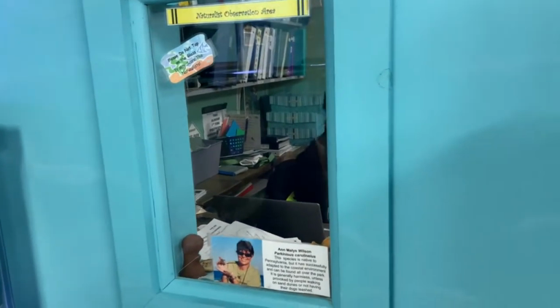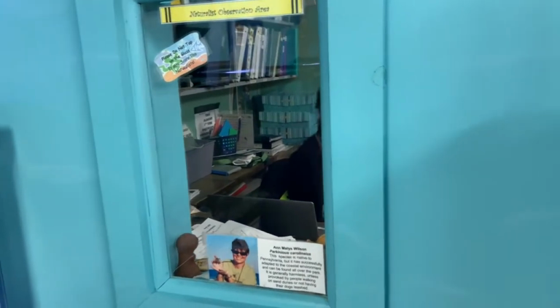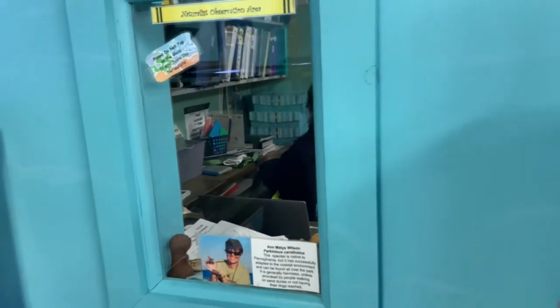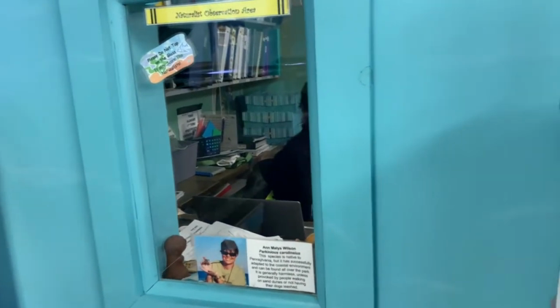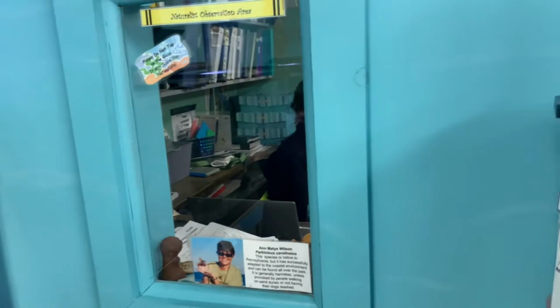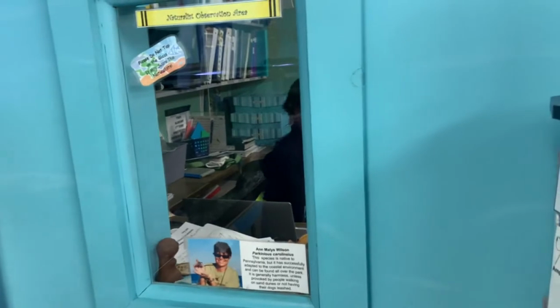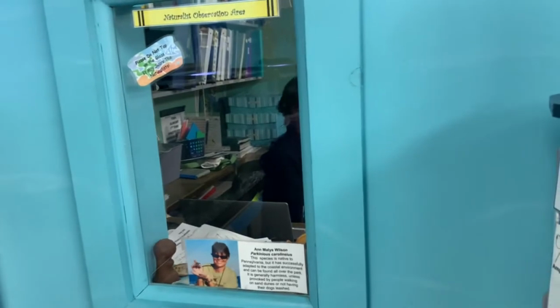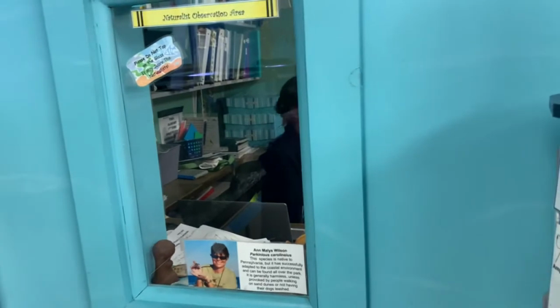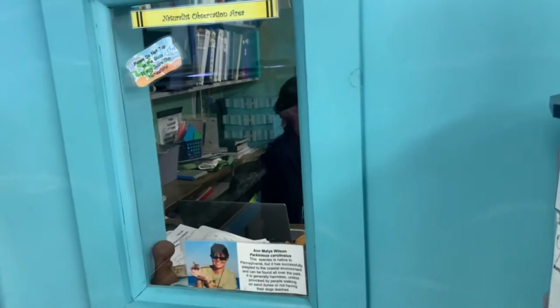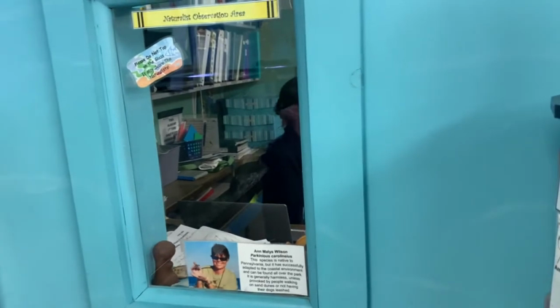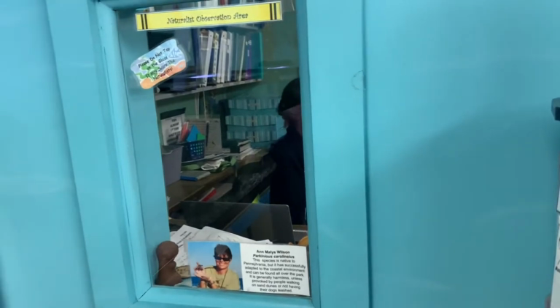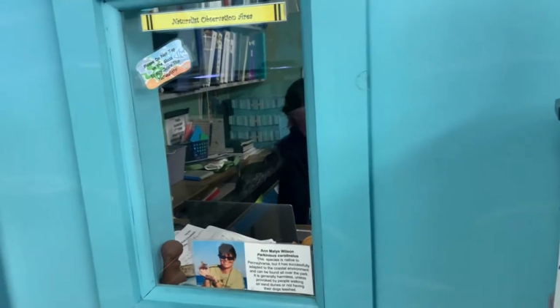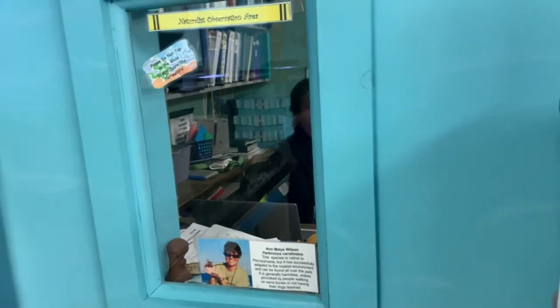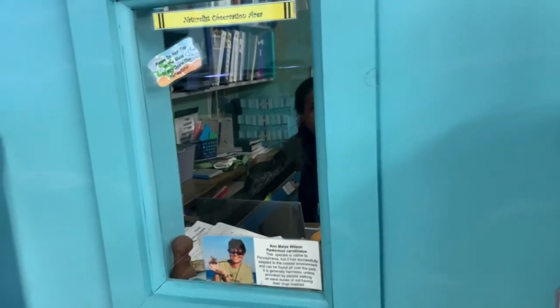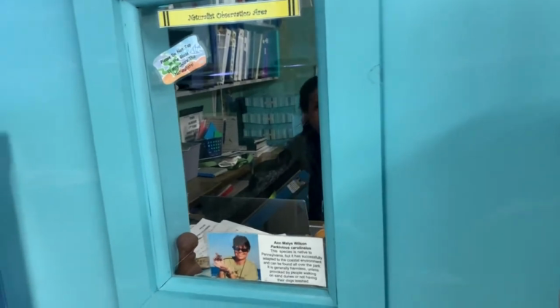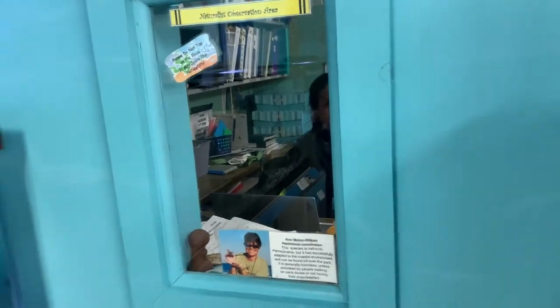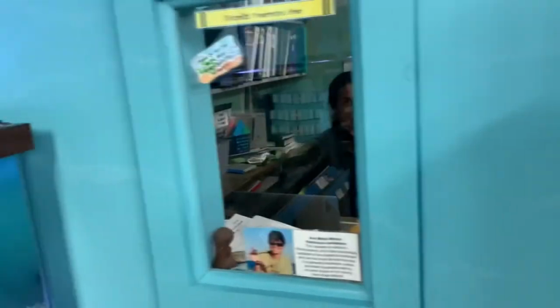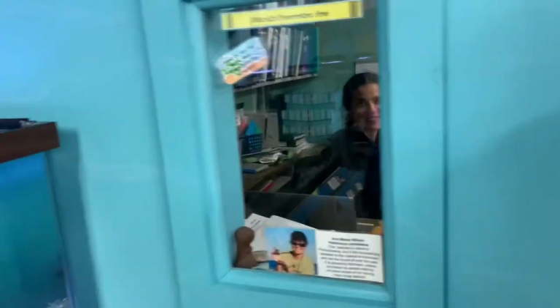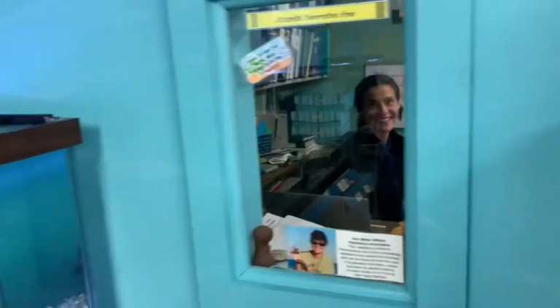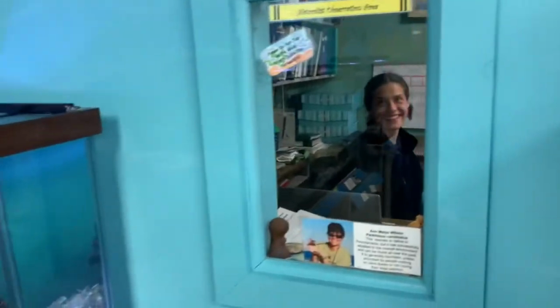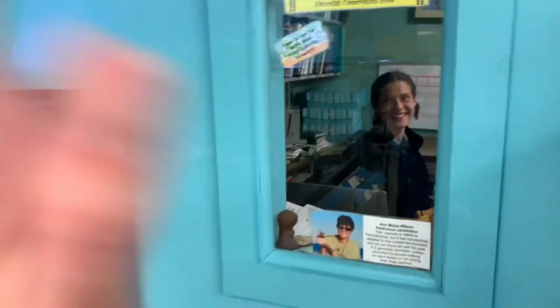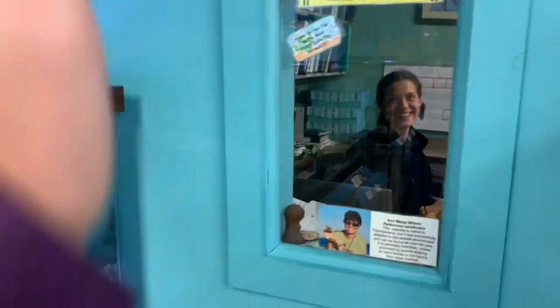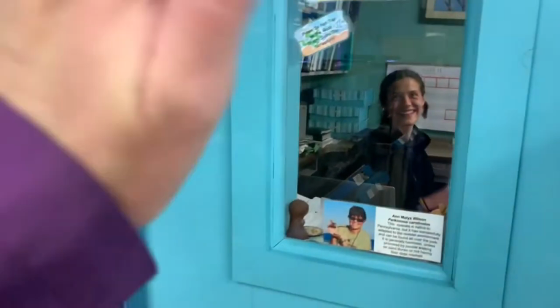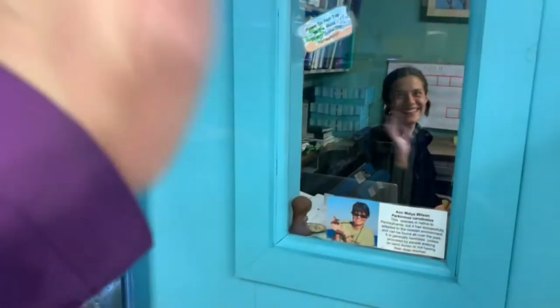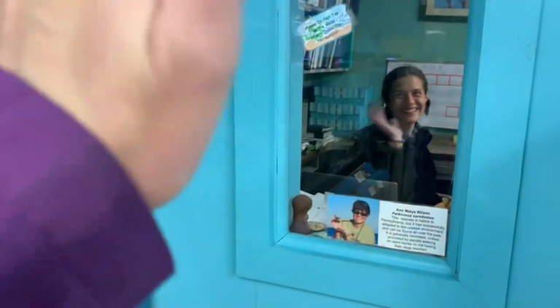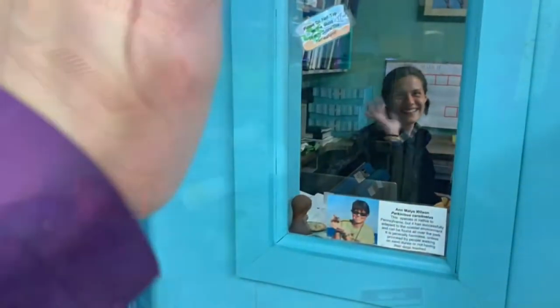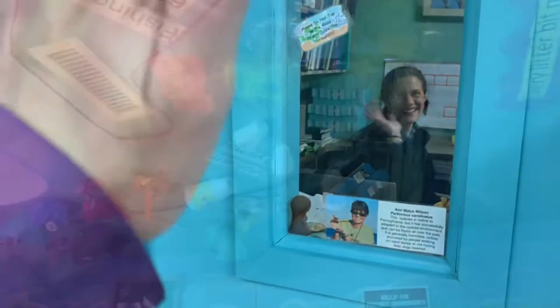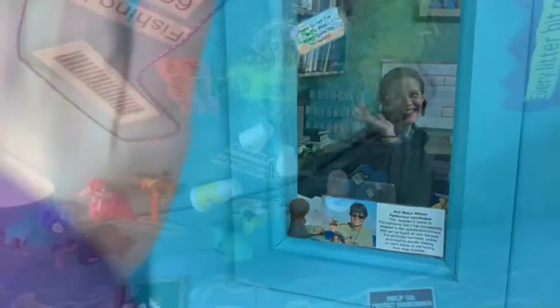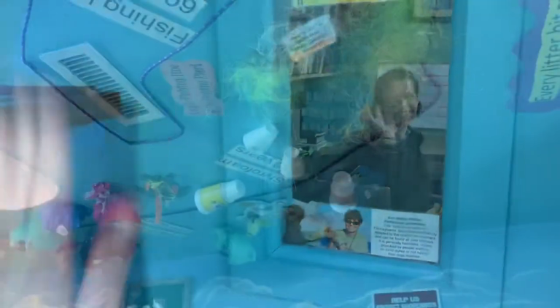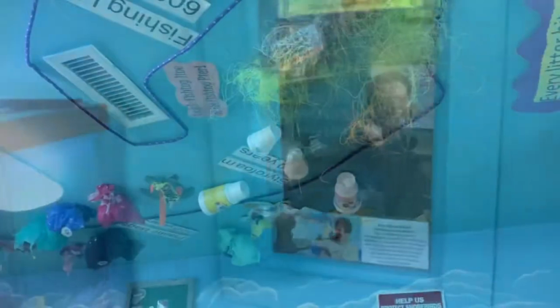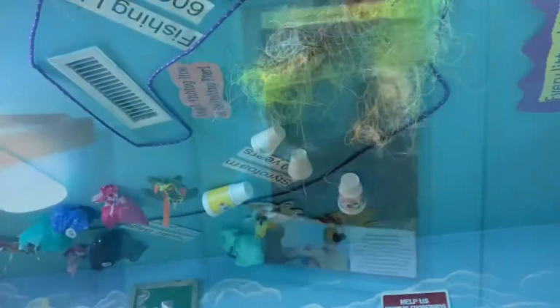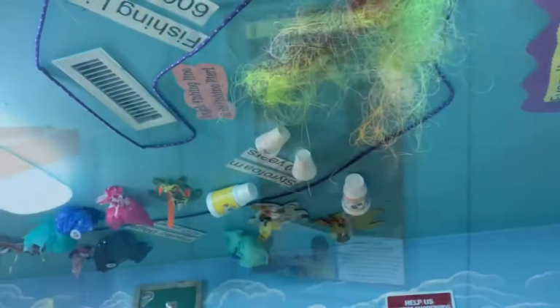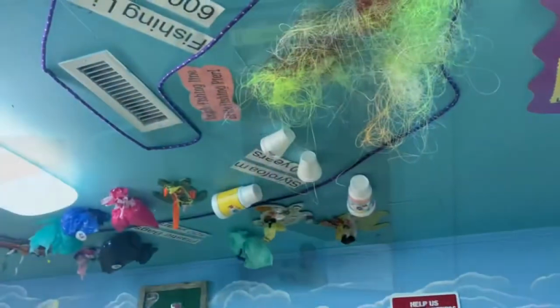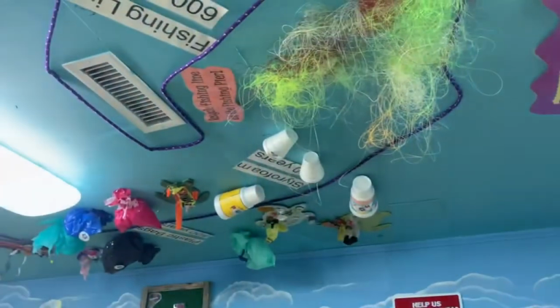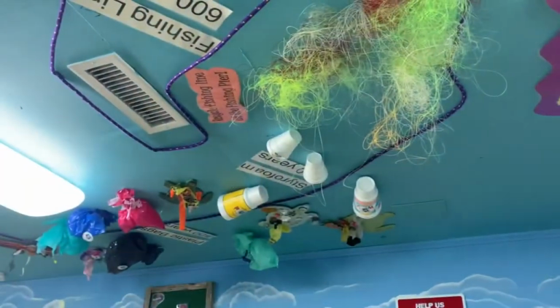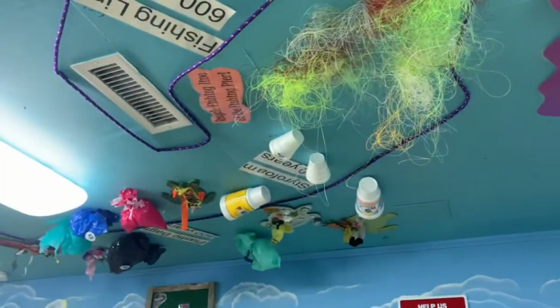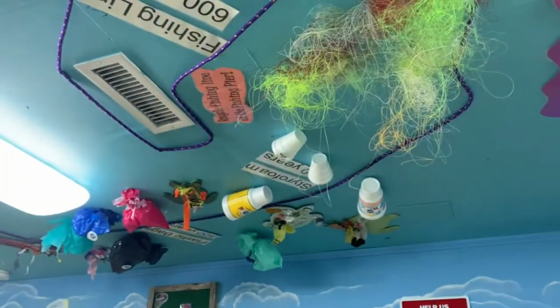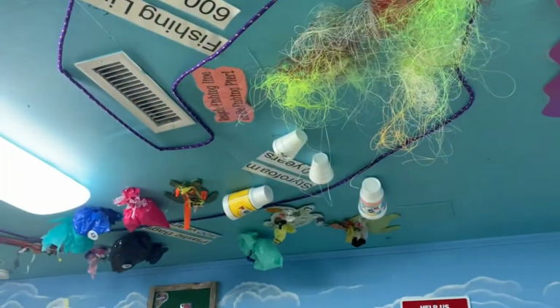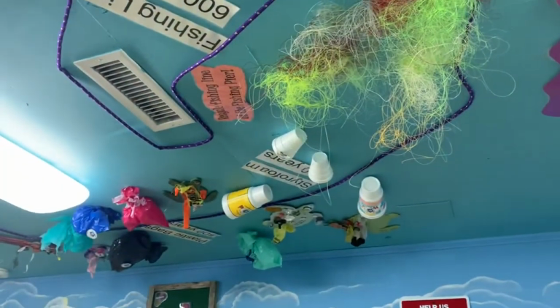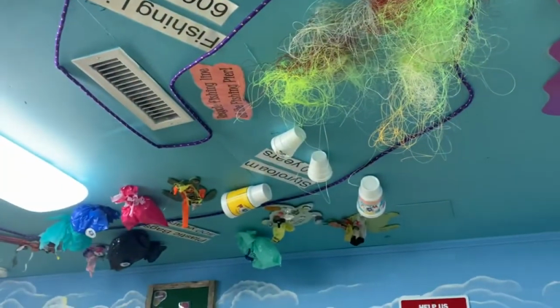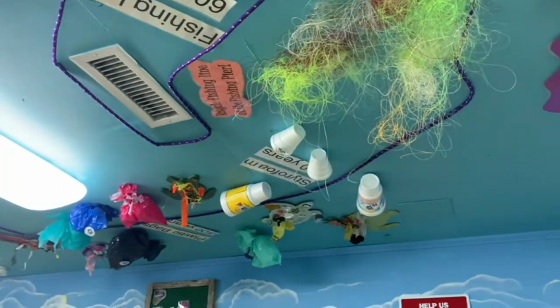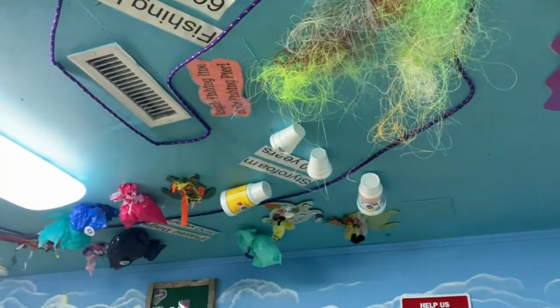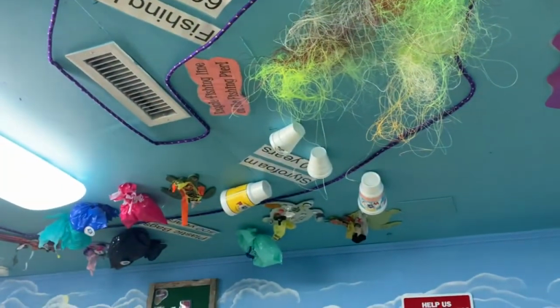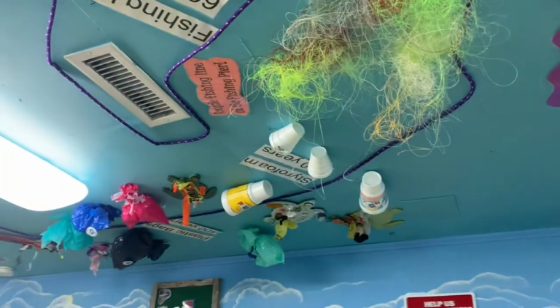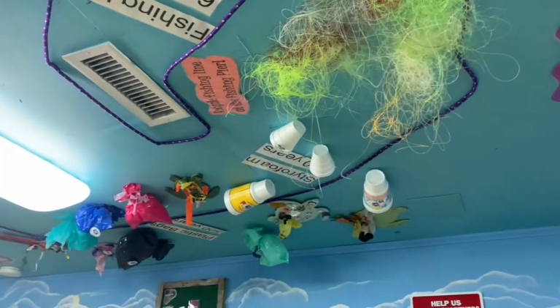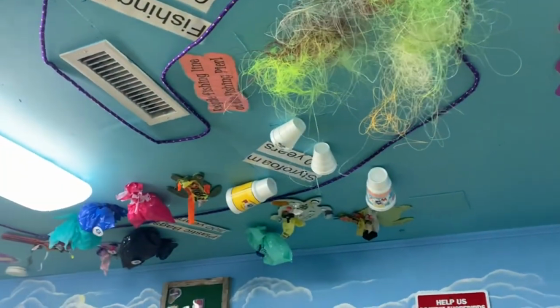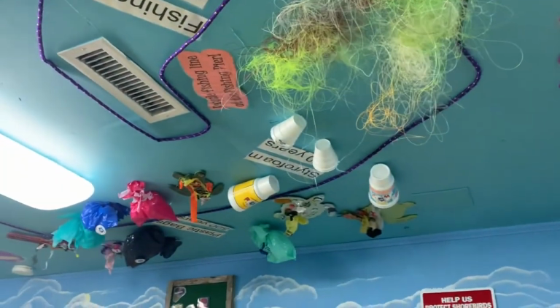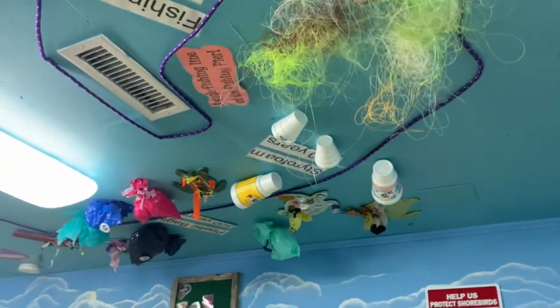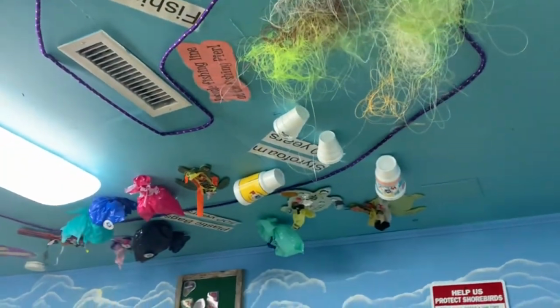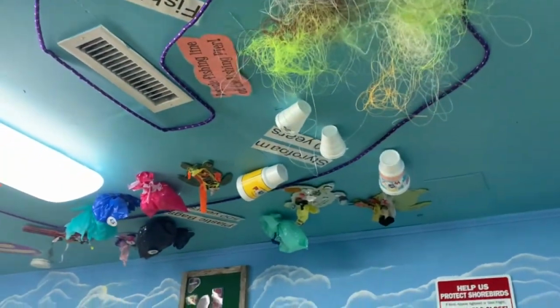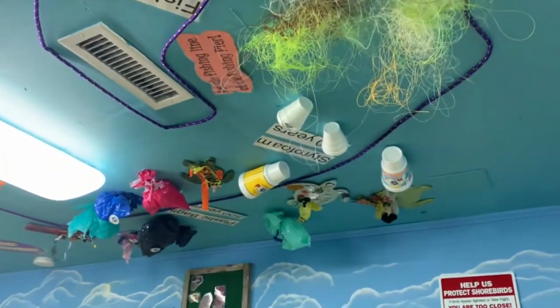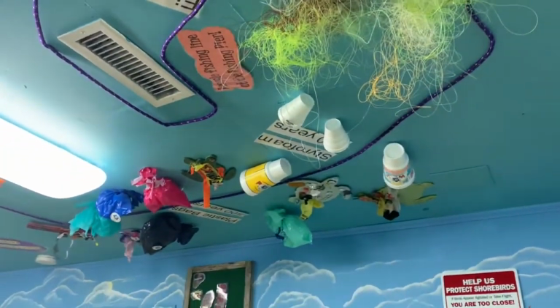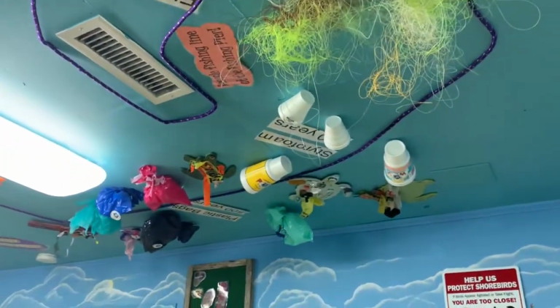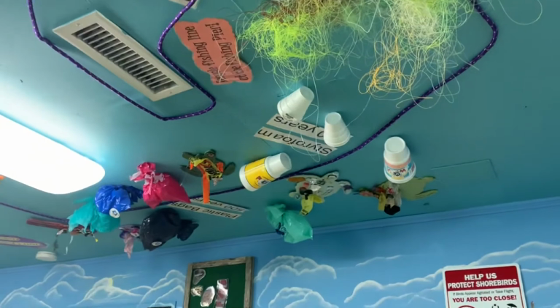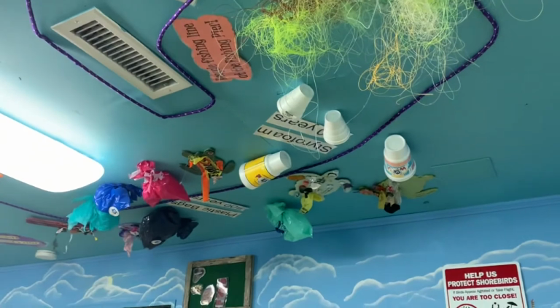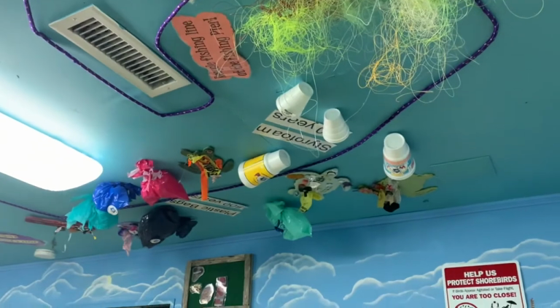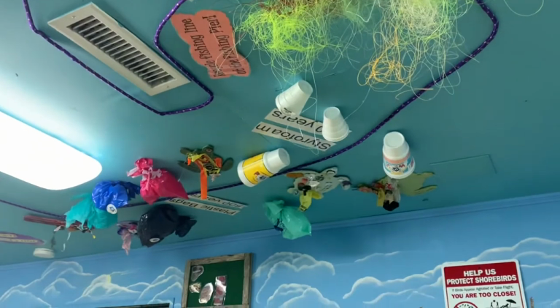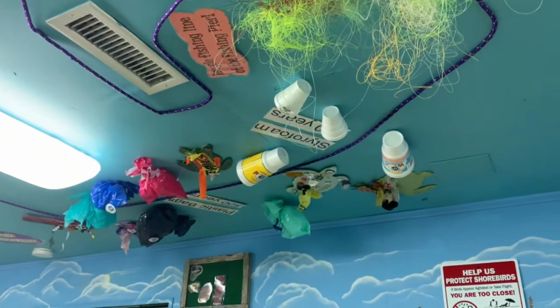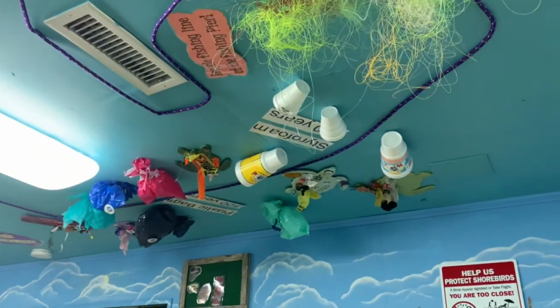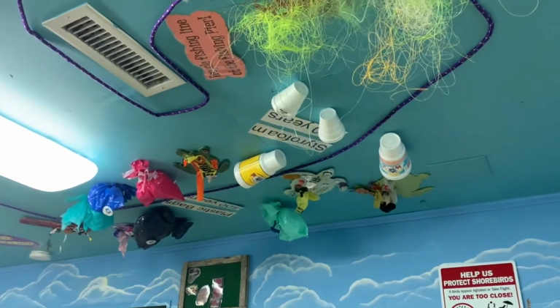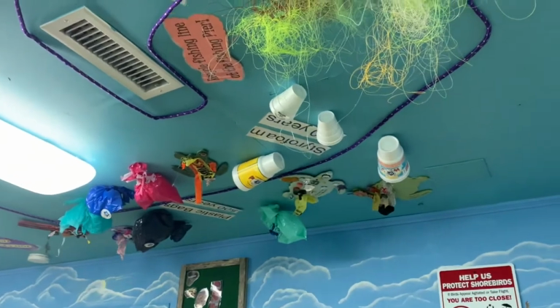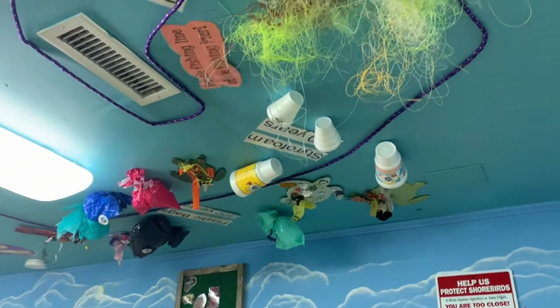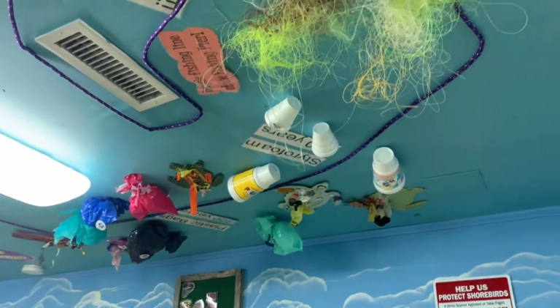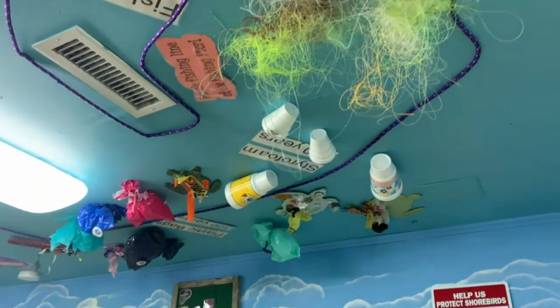What's that? Why is there confetti in the ocean? This is all trash and pollution that pollutes the ocean.